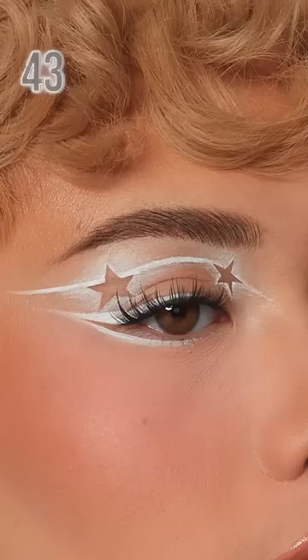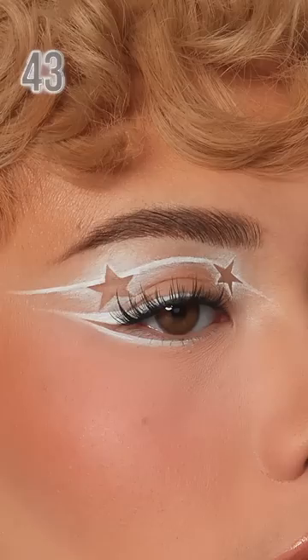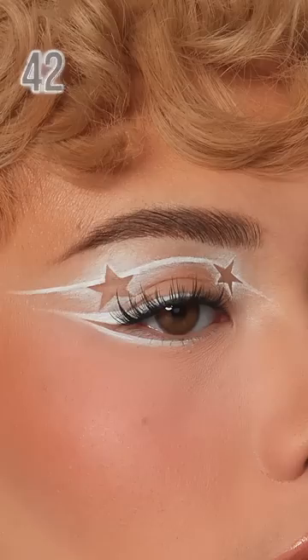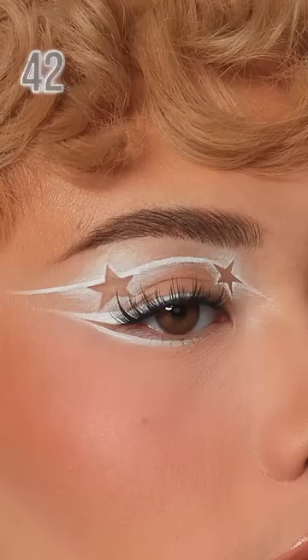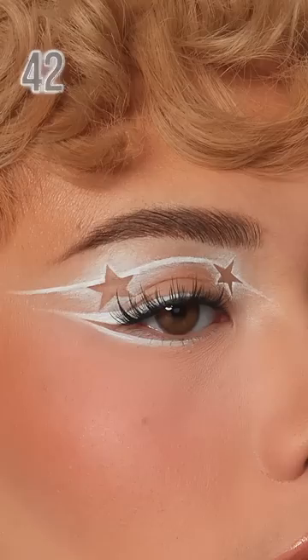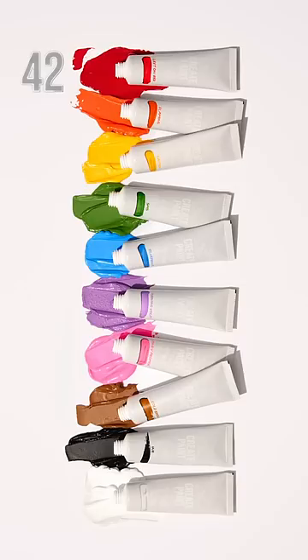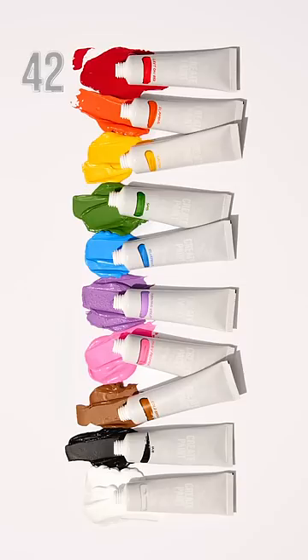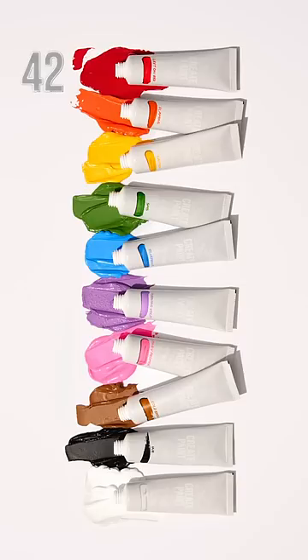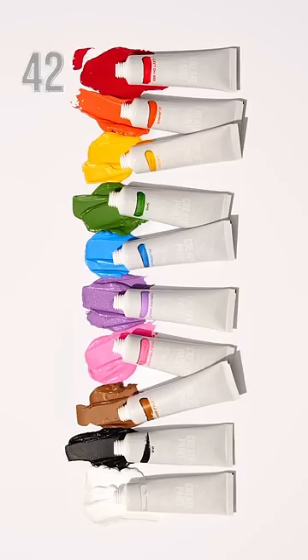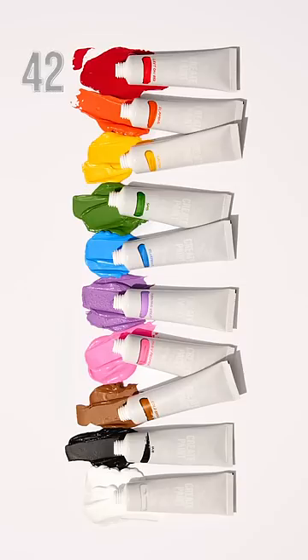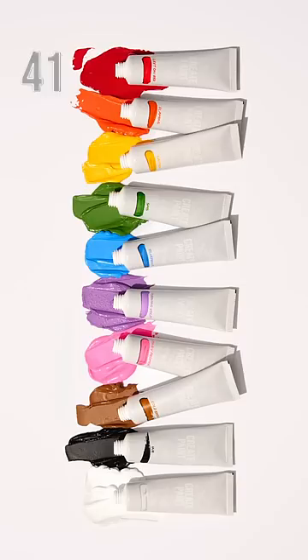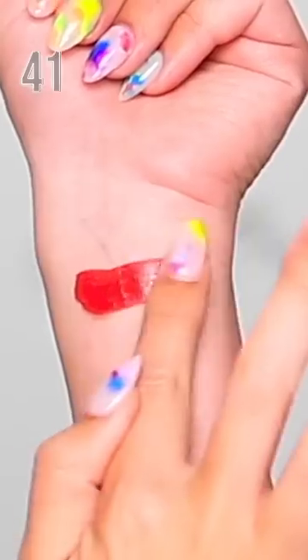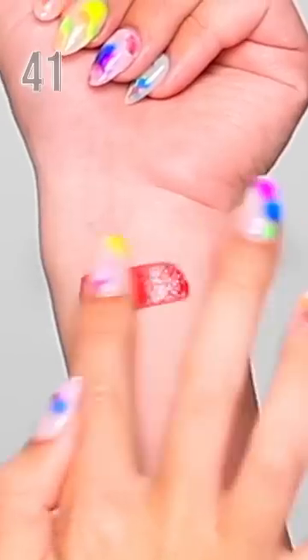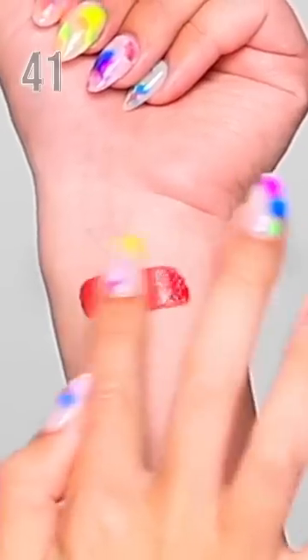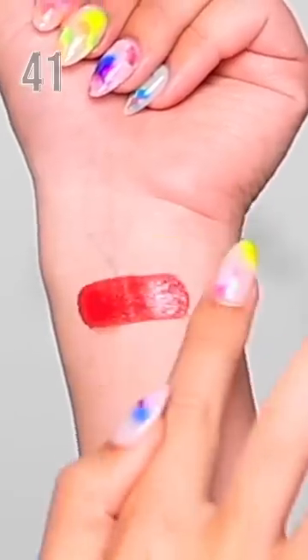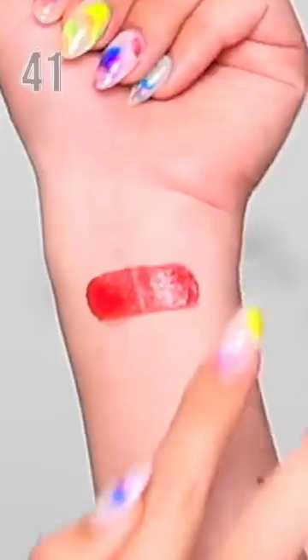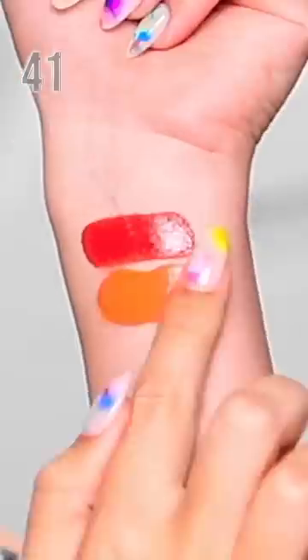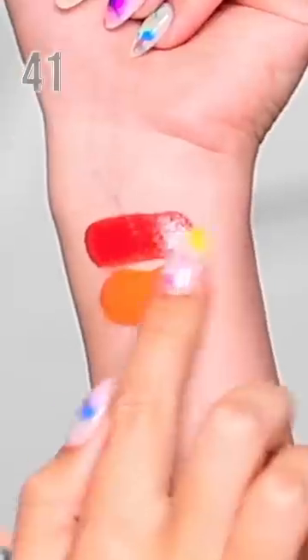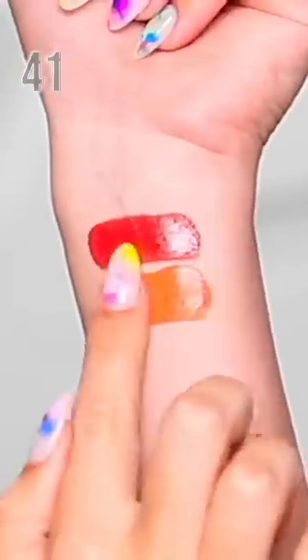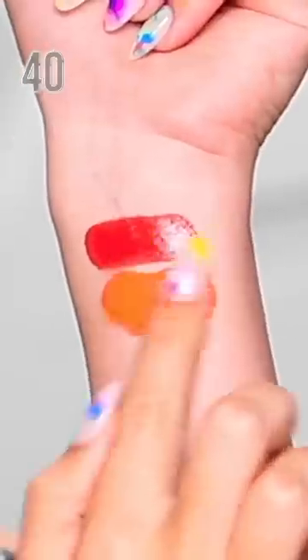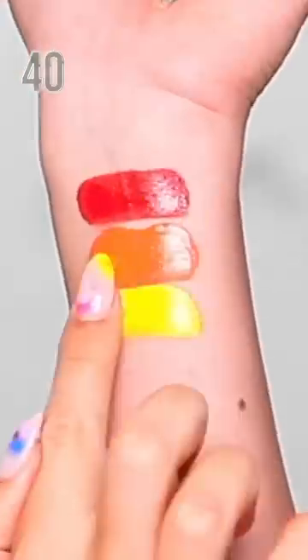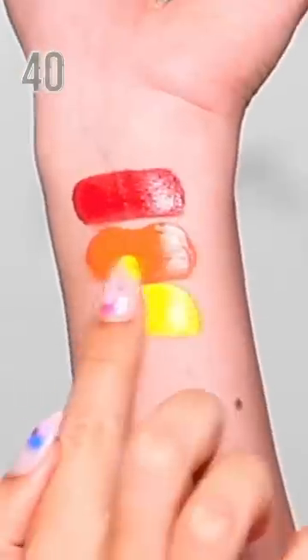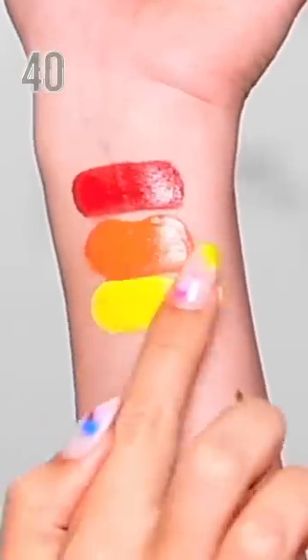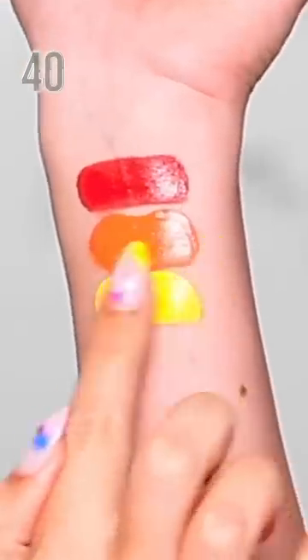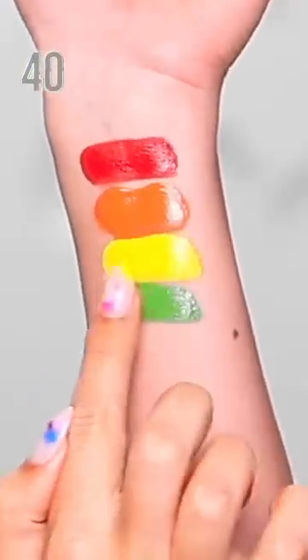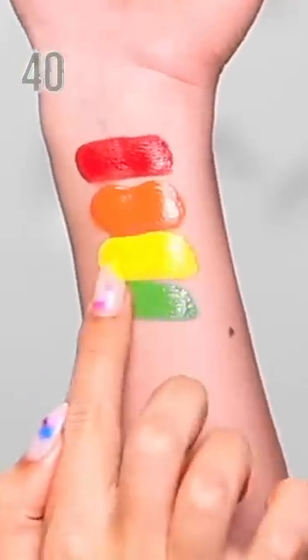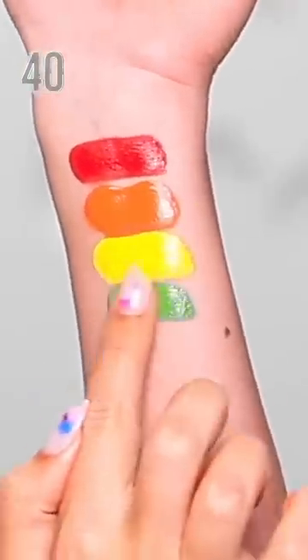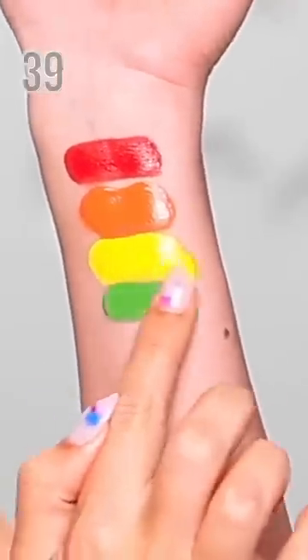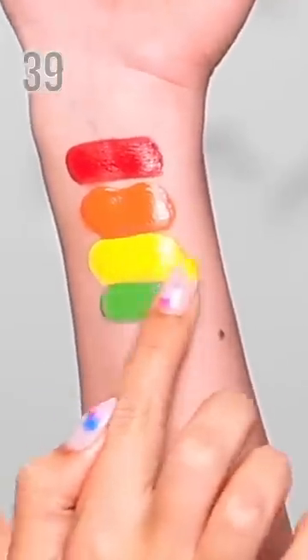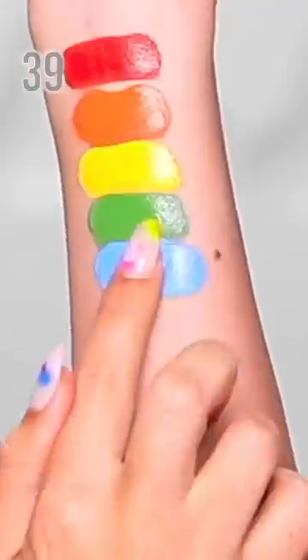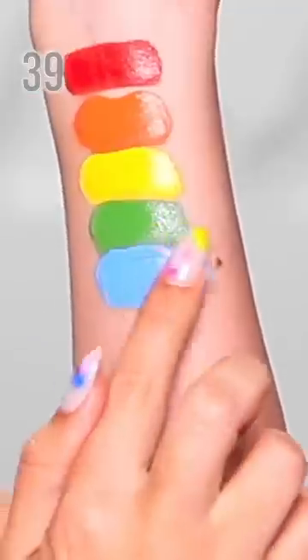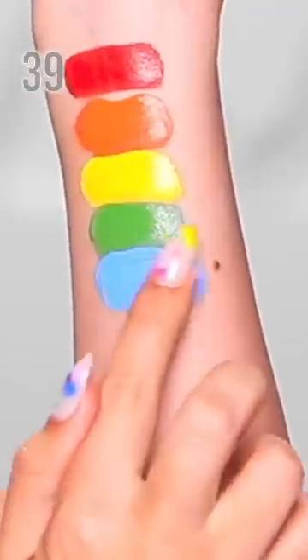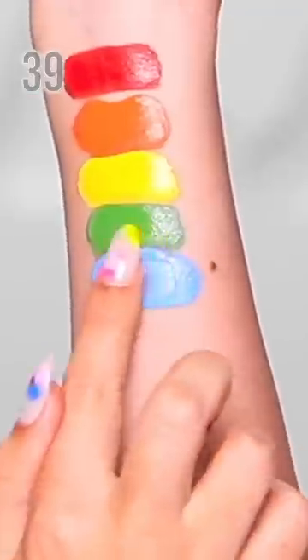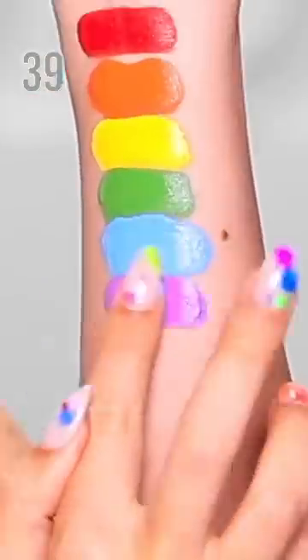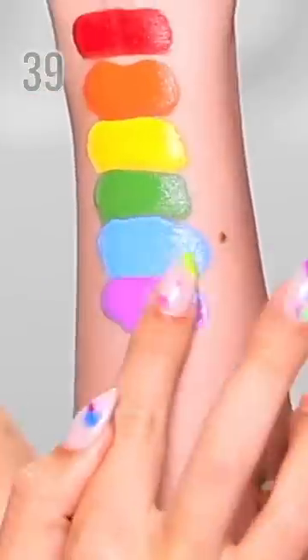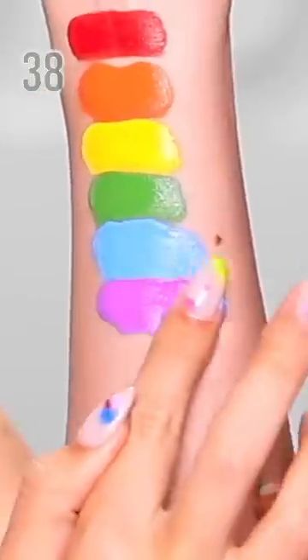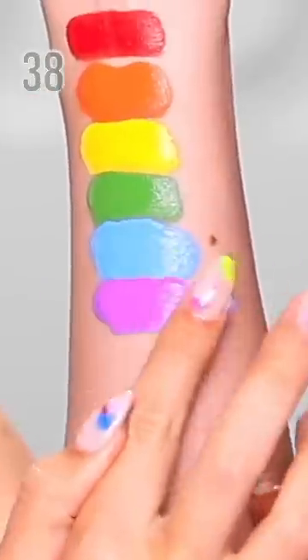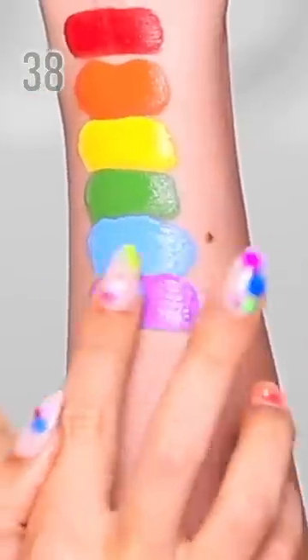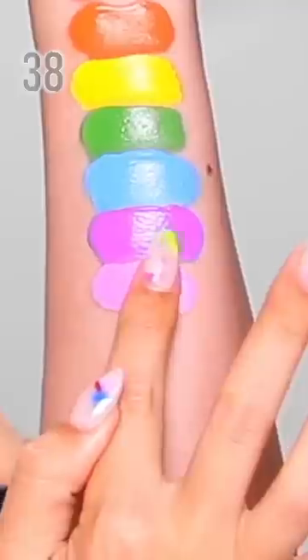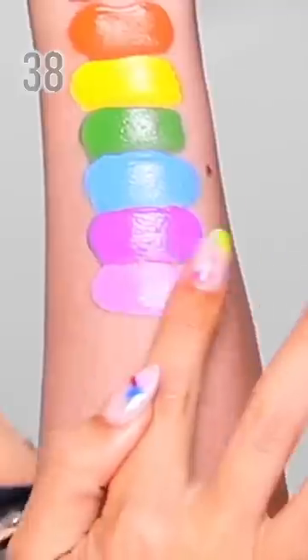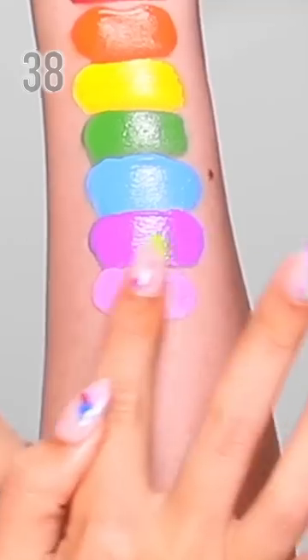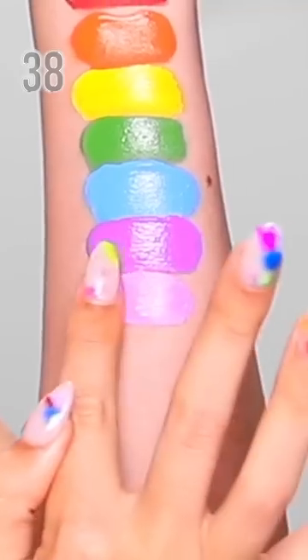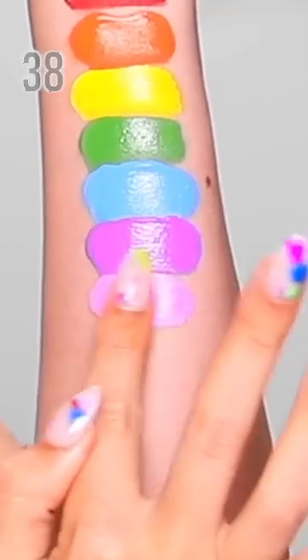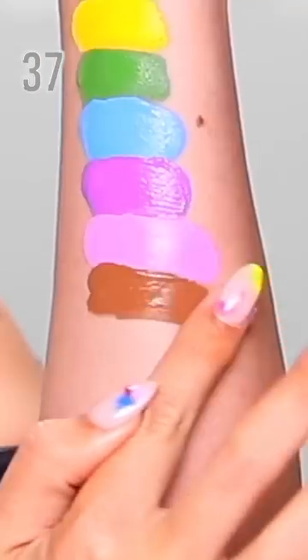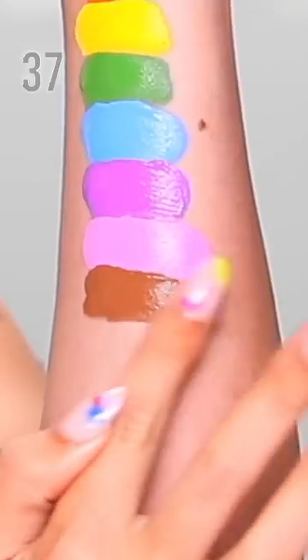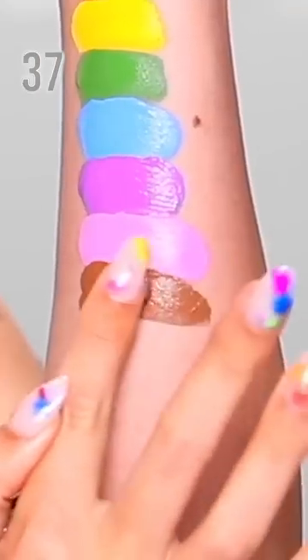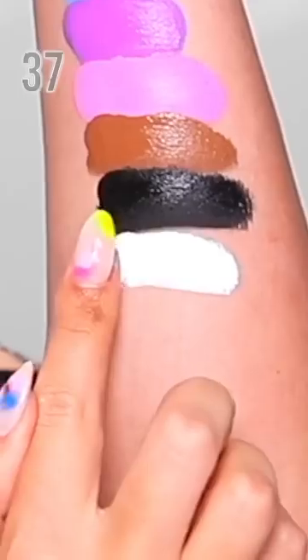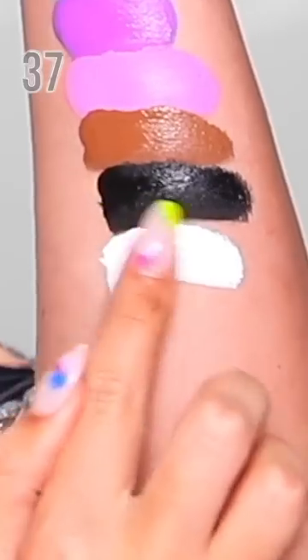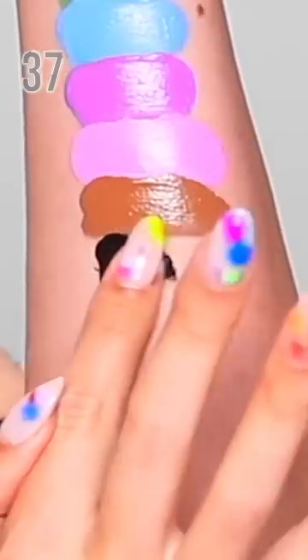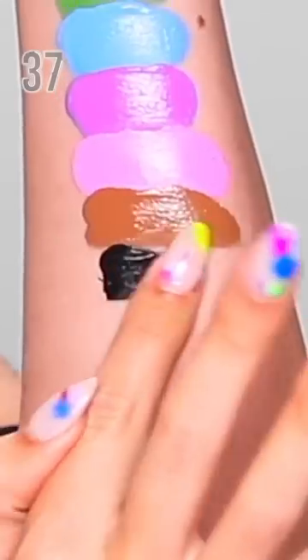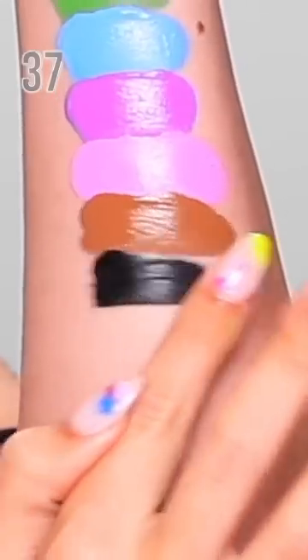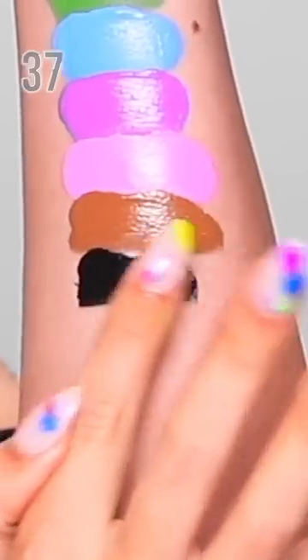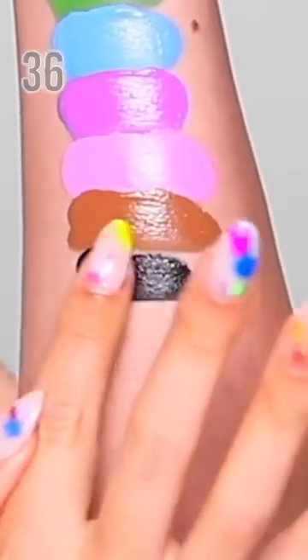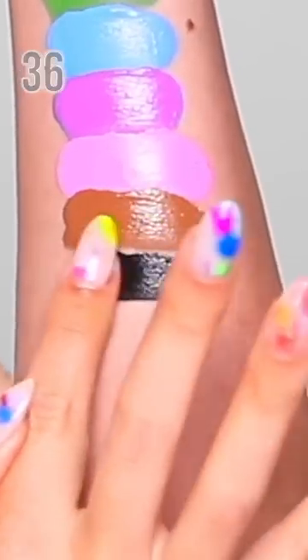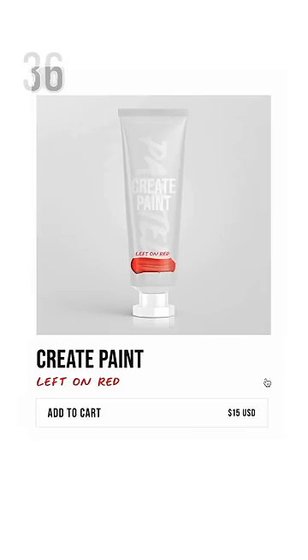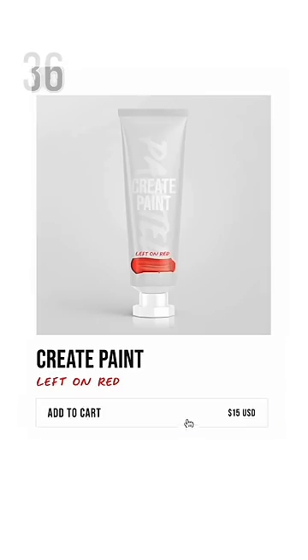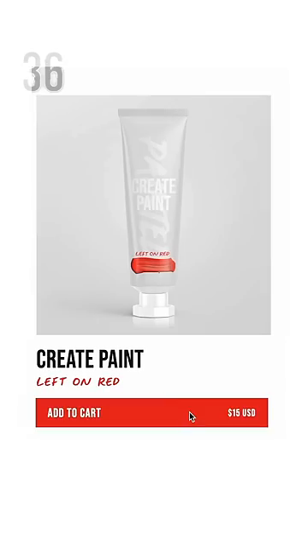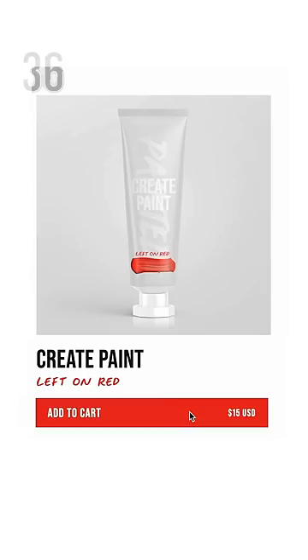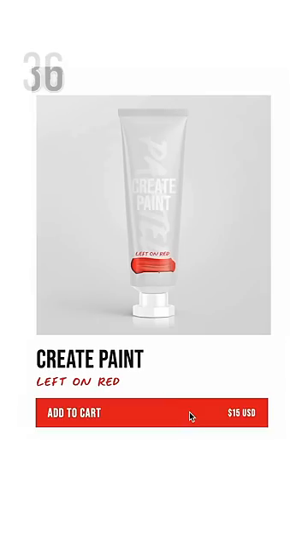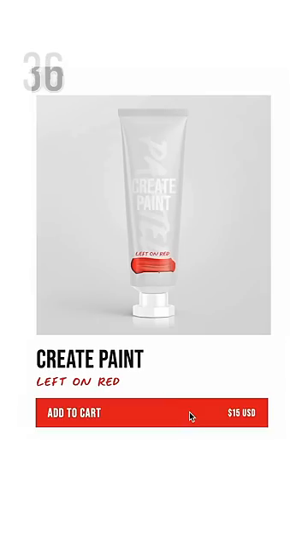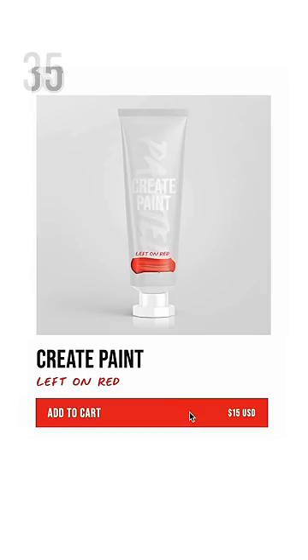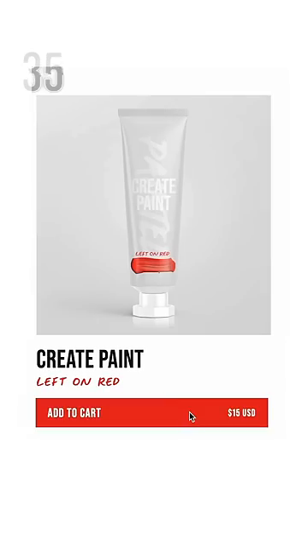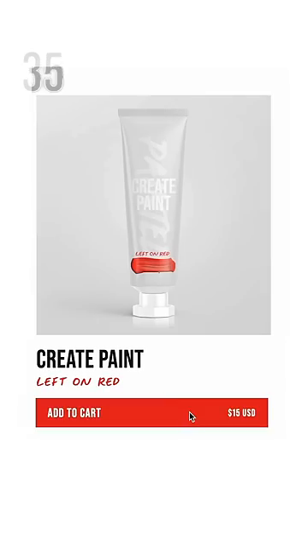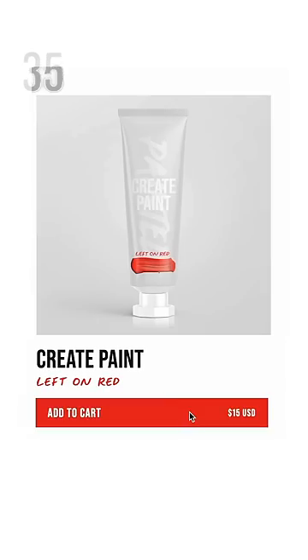We're launching with 10 colors: Left on Red, Flaming, Caution, SMS, Blueprint, Turning Violet, Pinky Promise, Cold Brew, Ghosted, and Ink — for only $15 a piece.